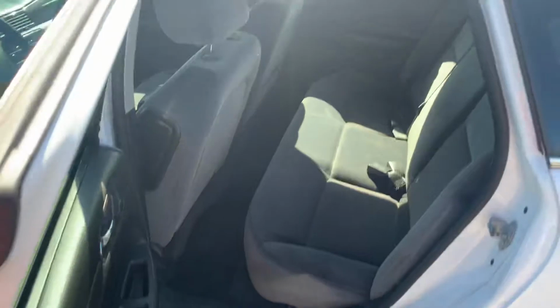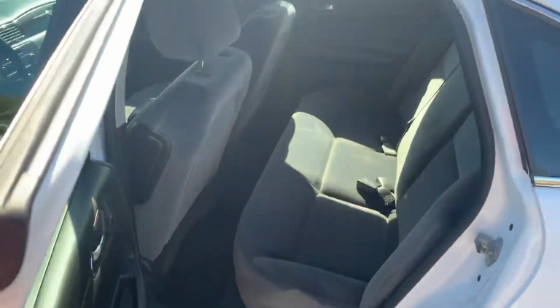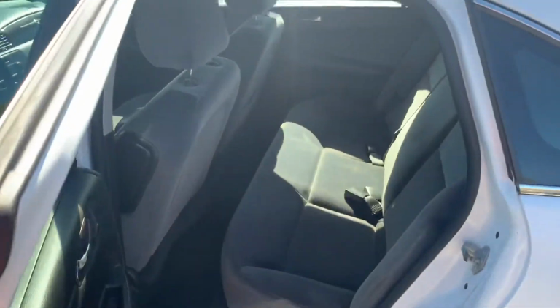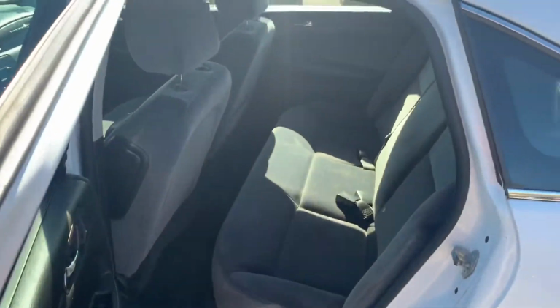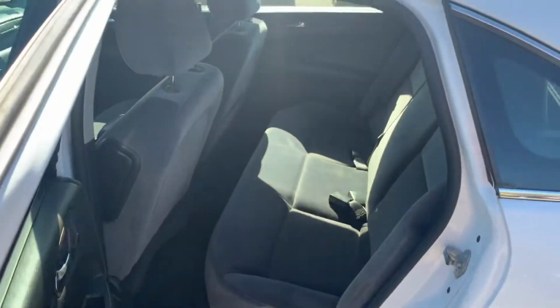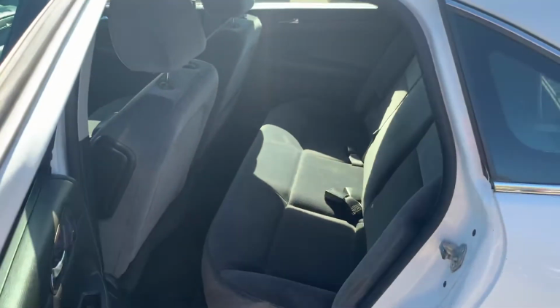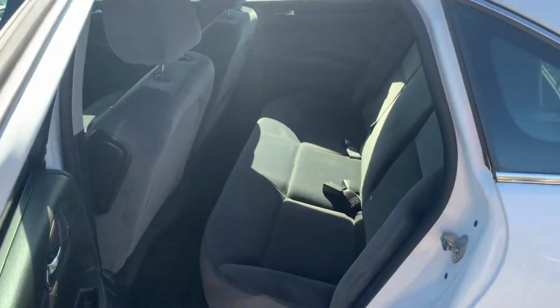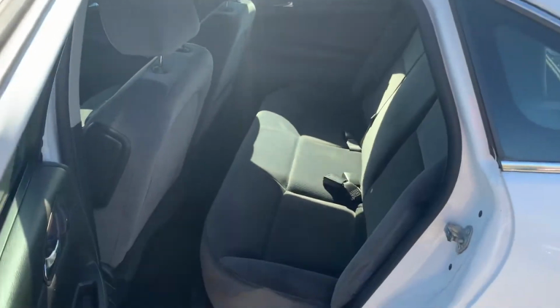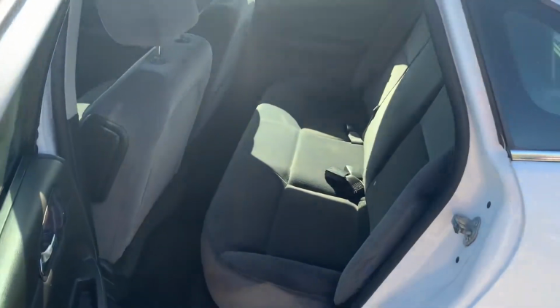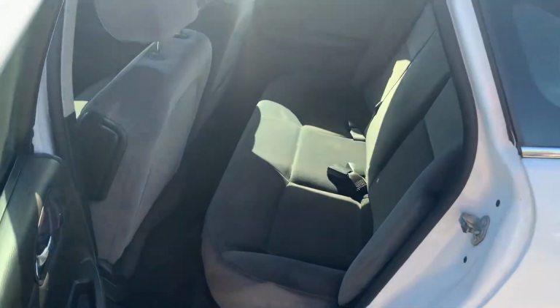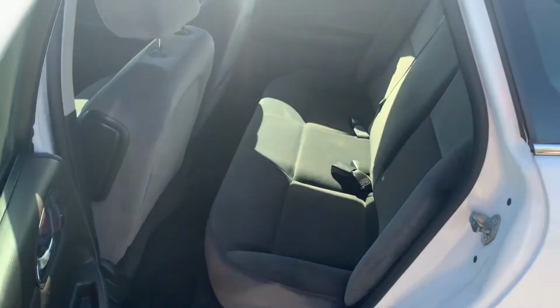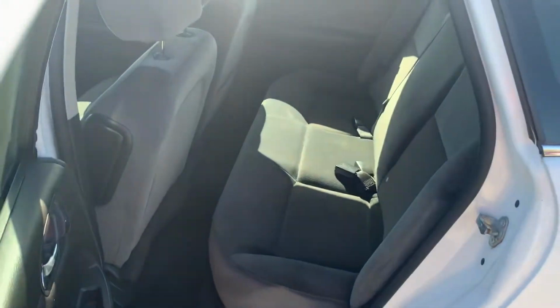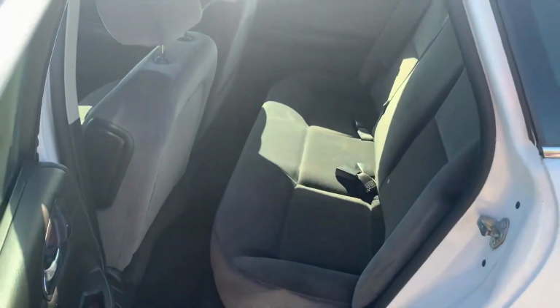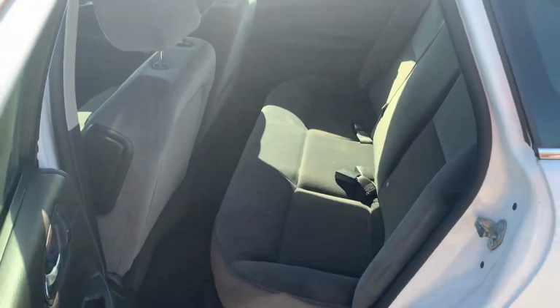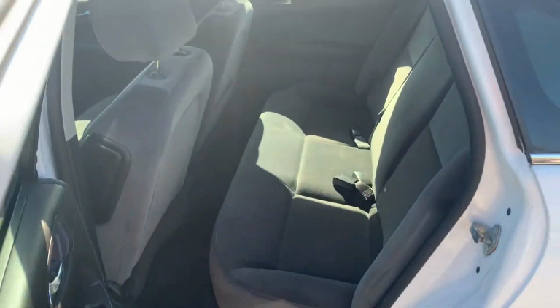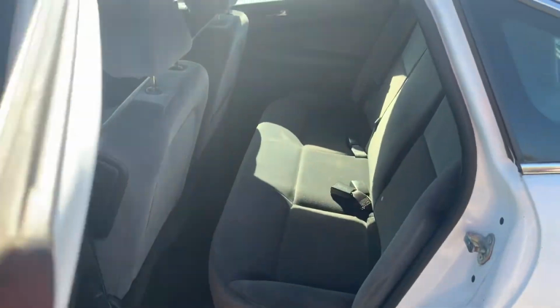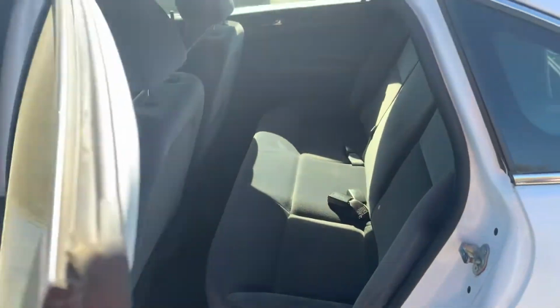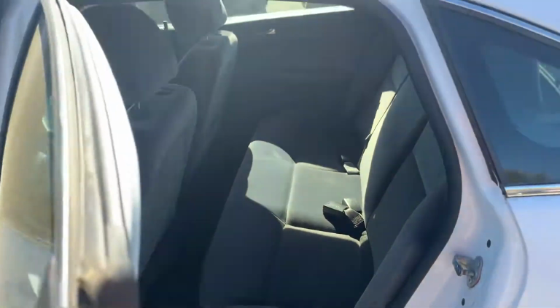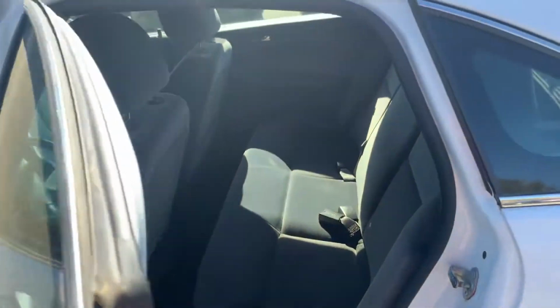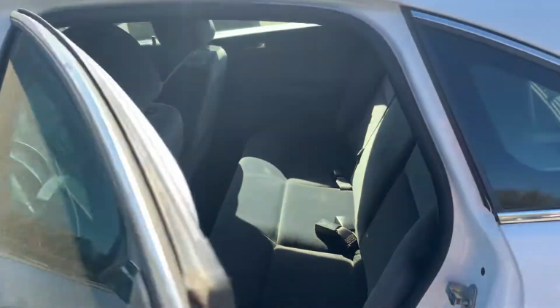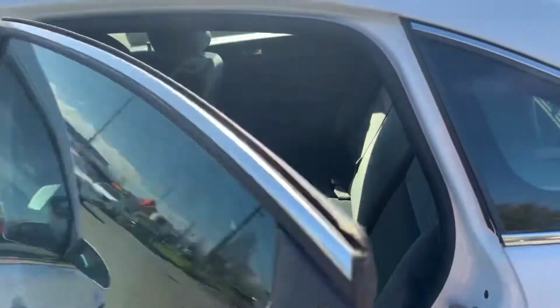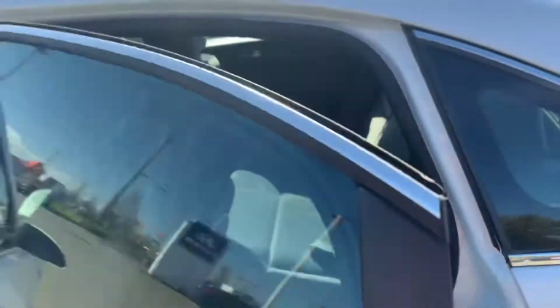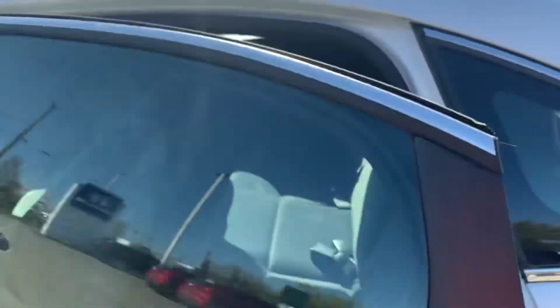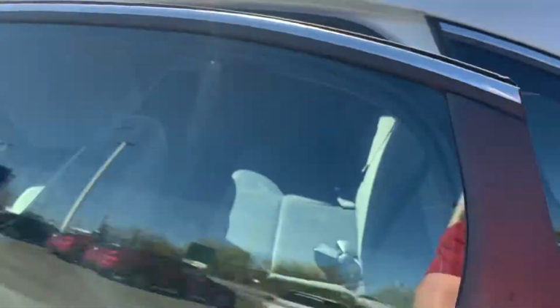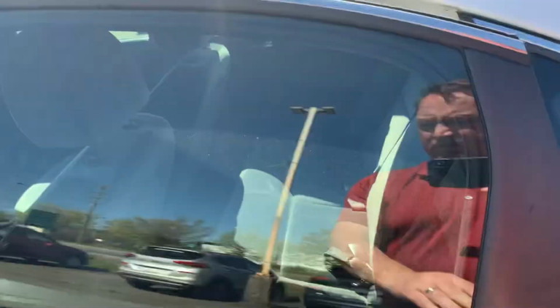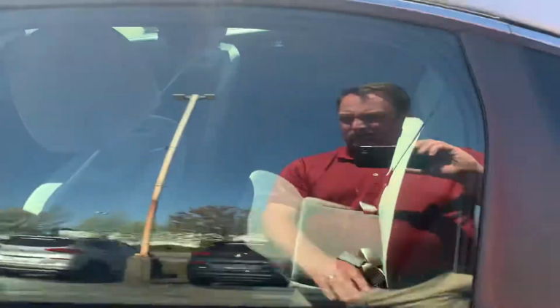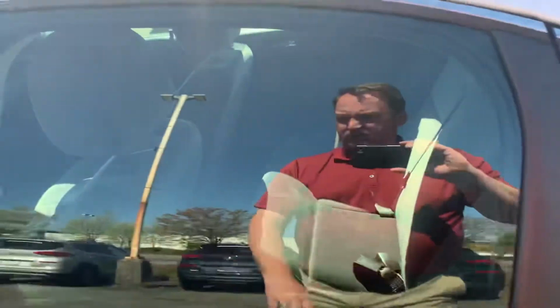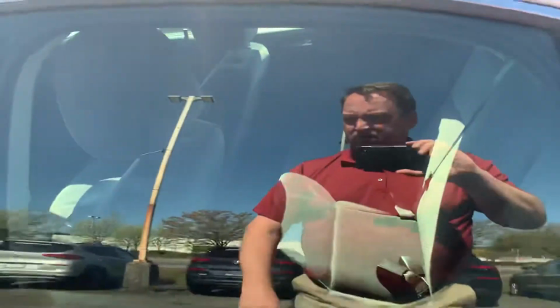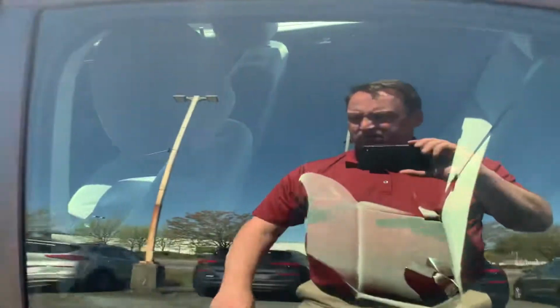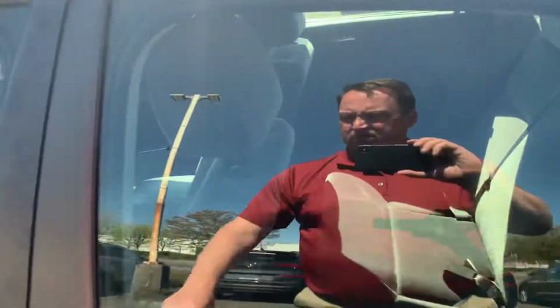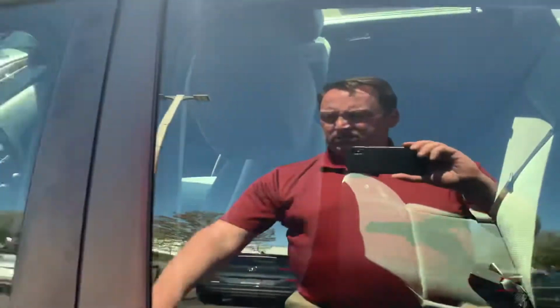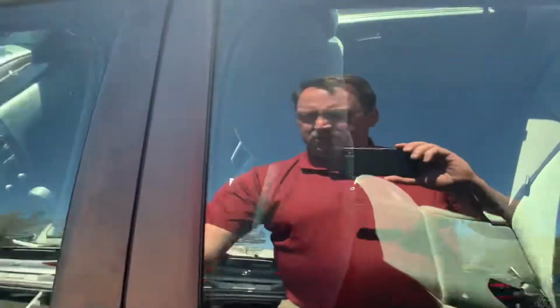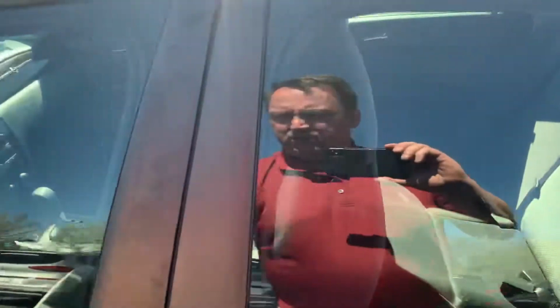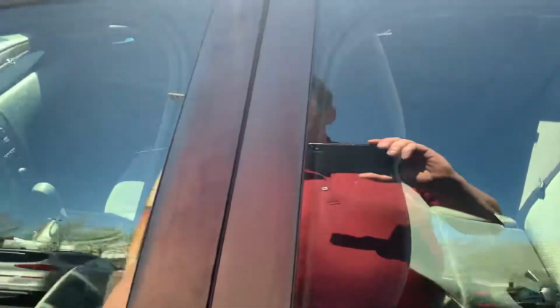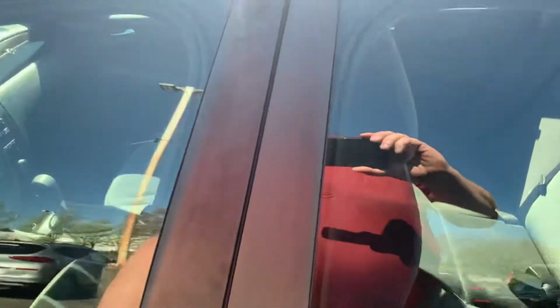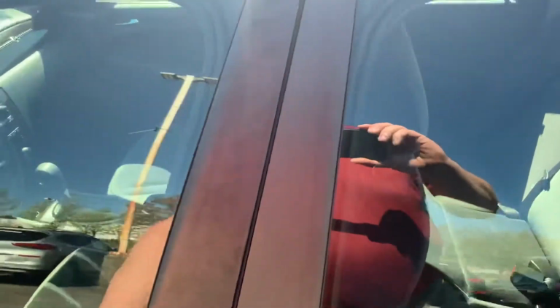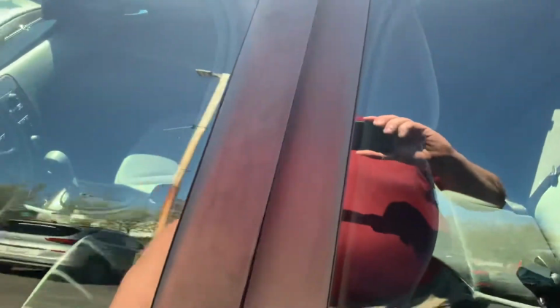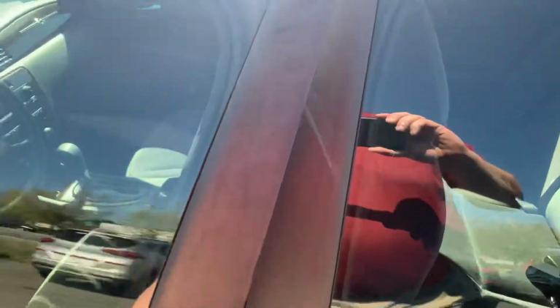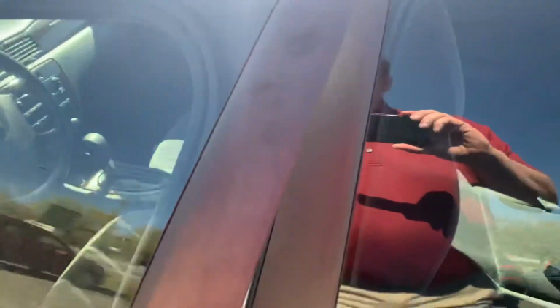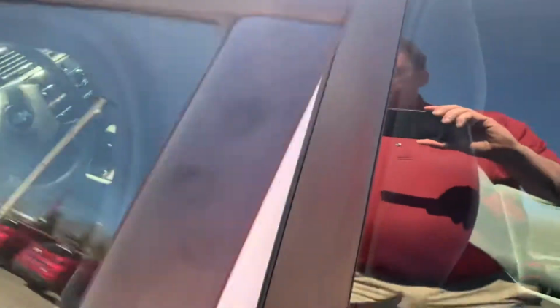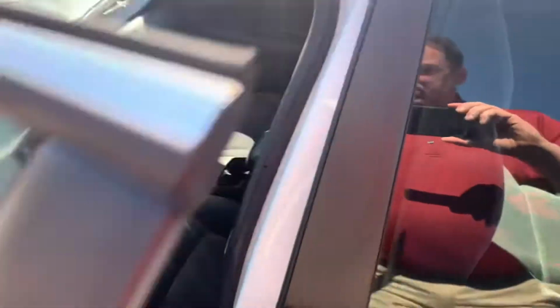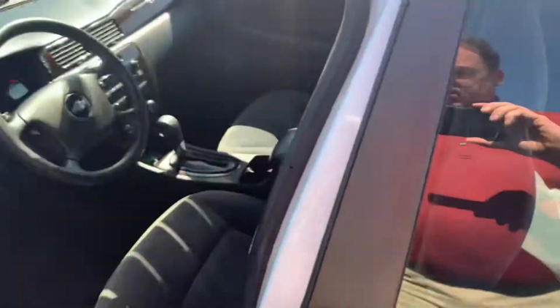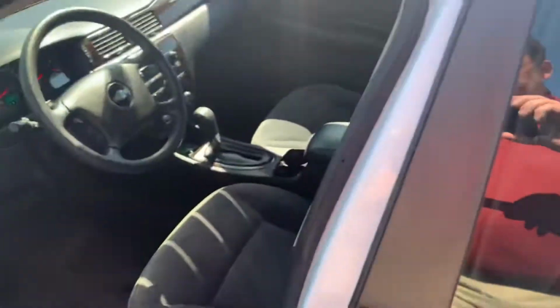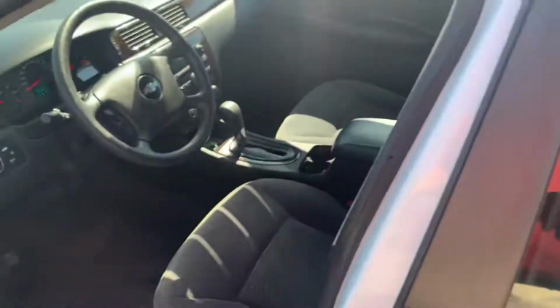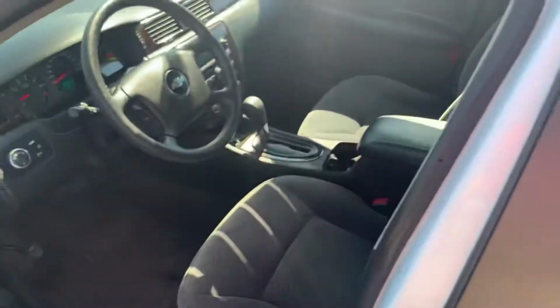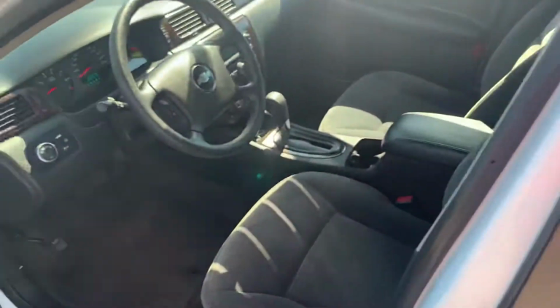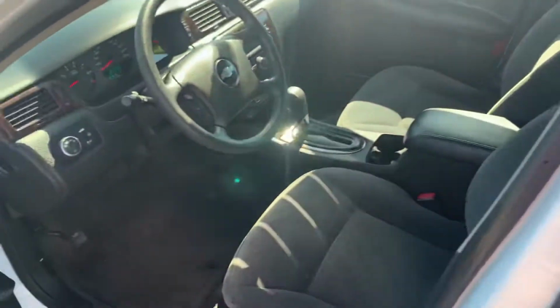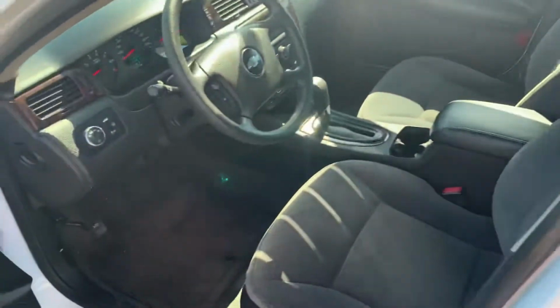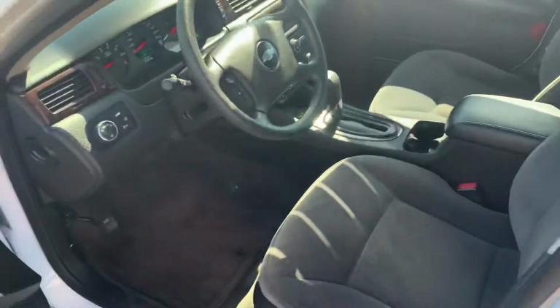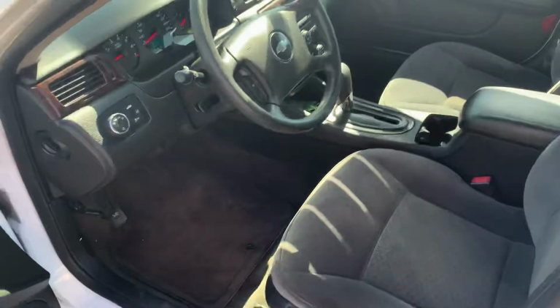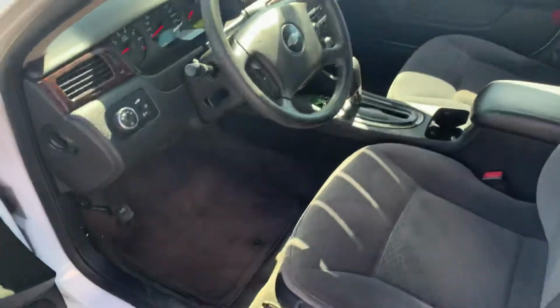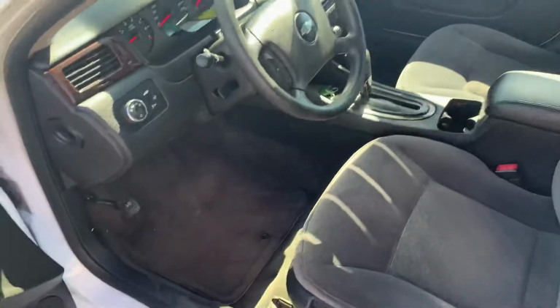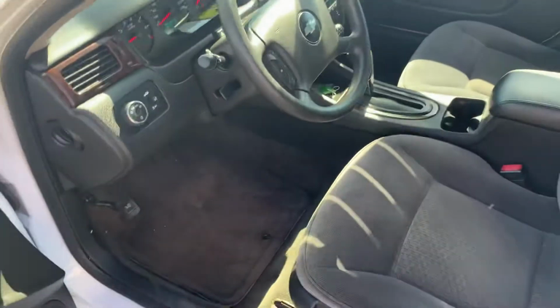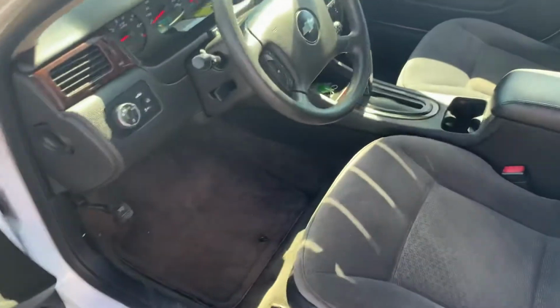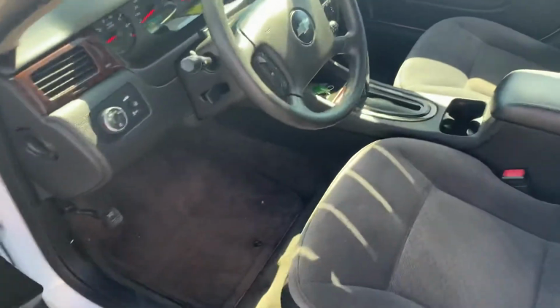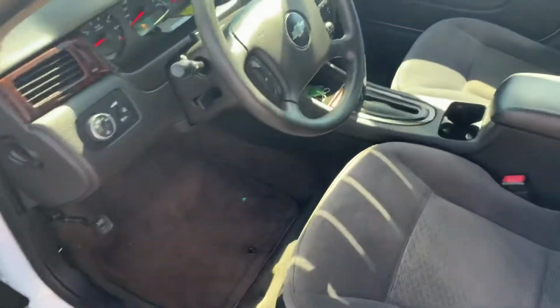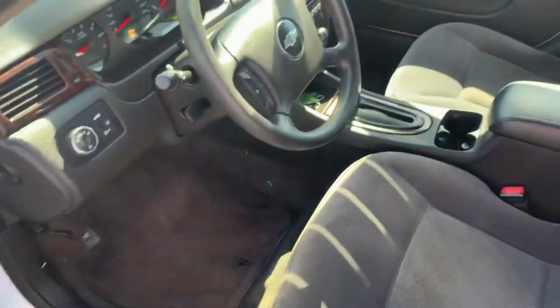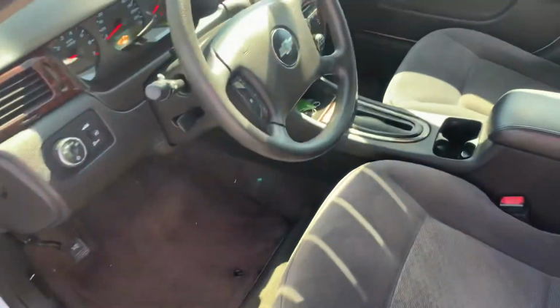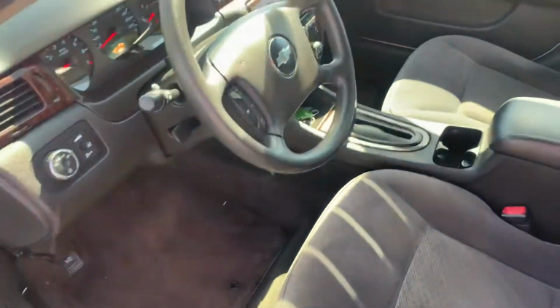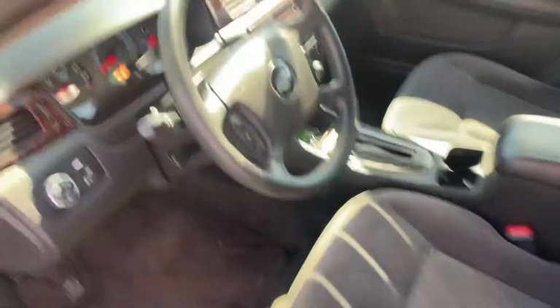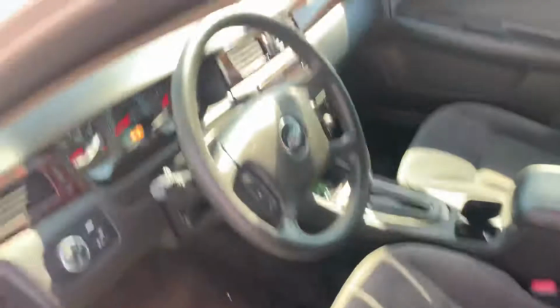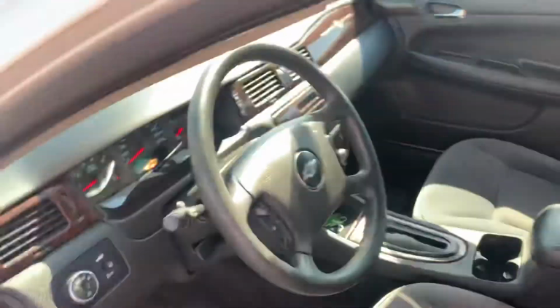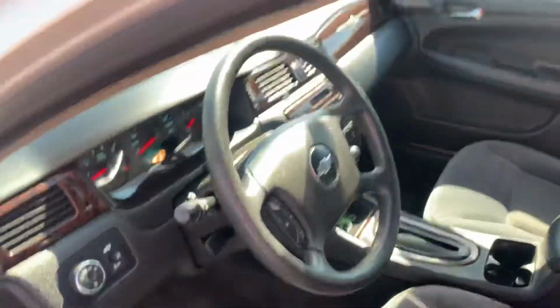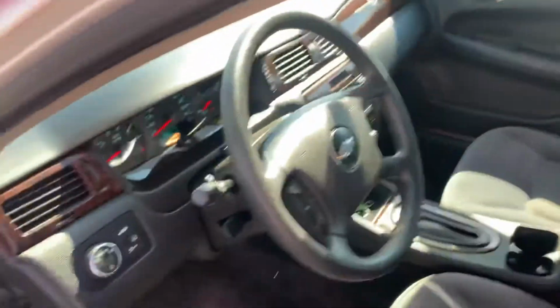You can see the back seats — again, immaculate condition. We'll just have a little hop inside here.